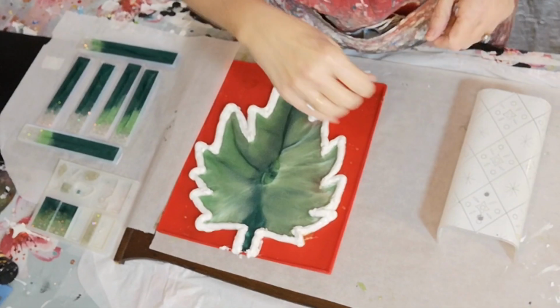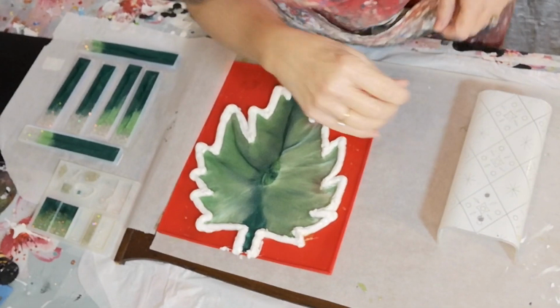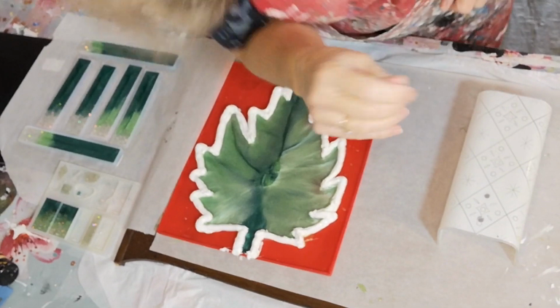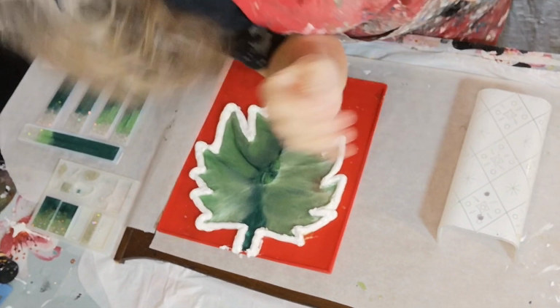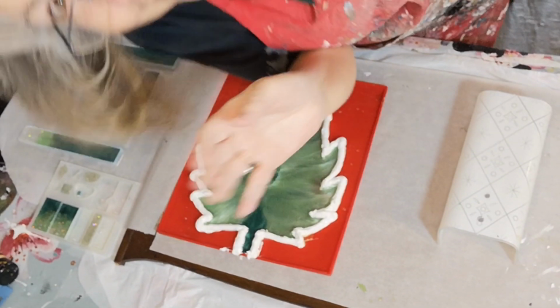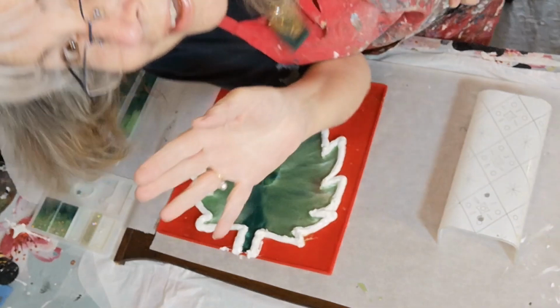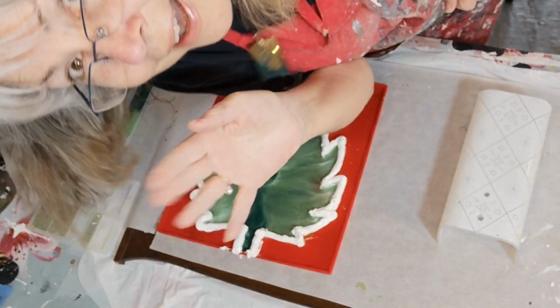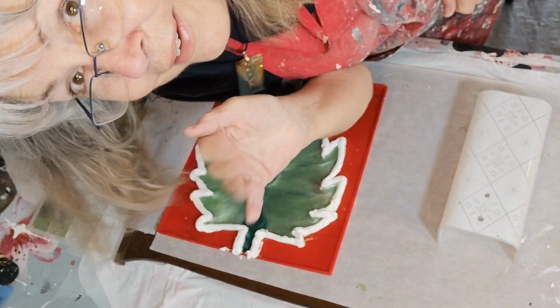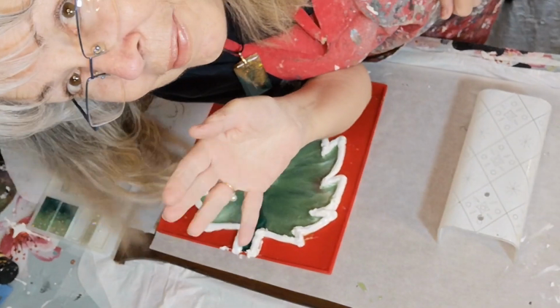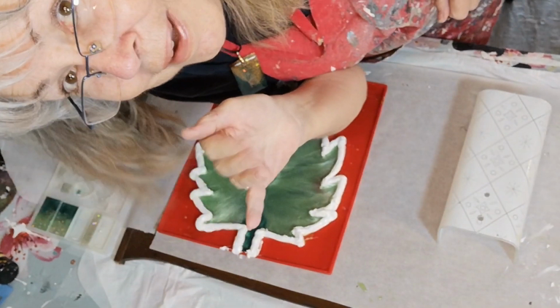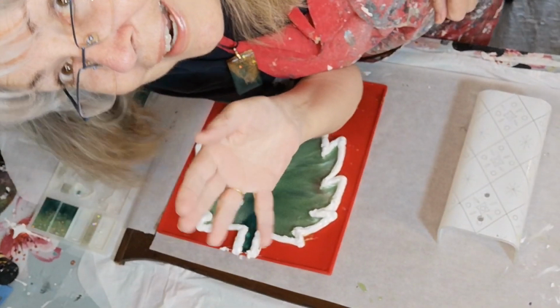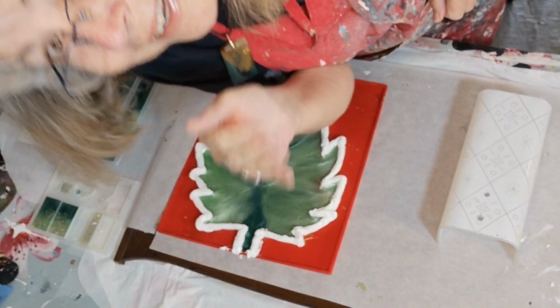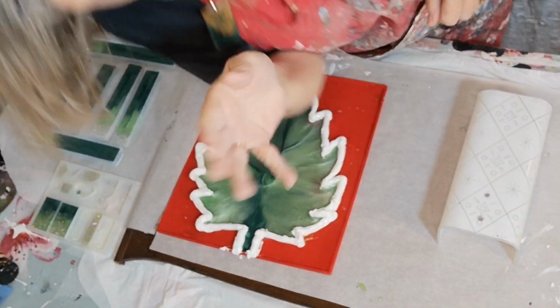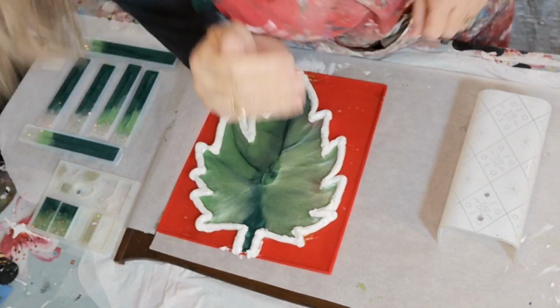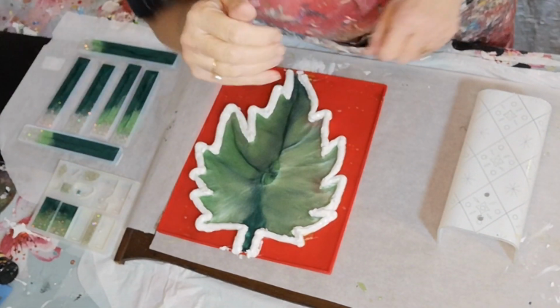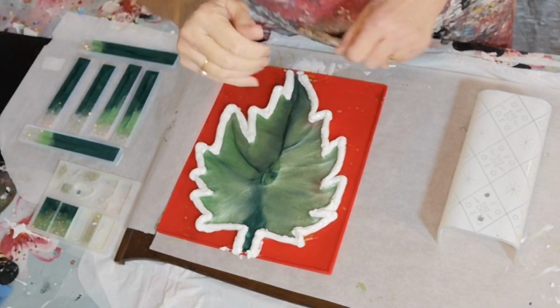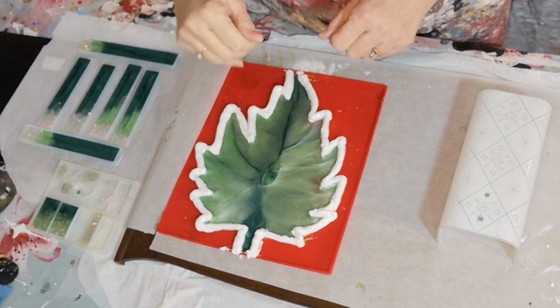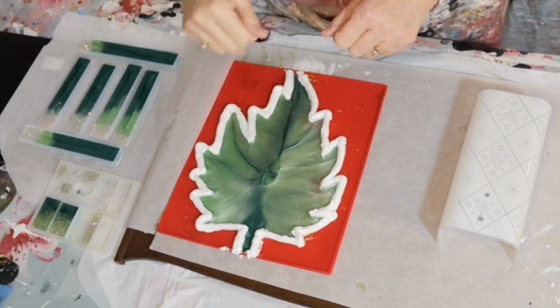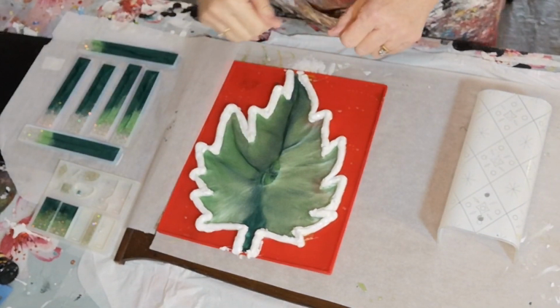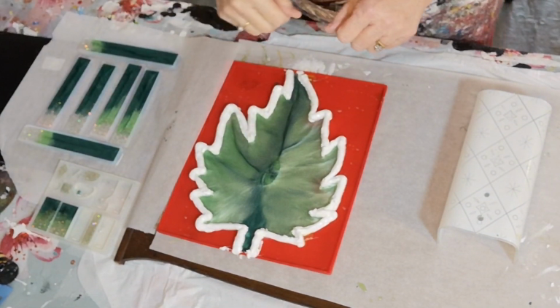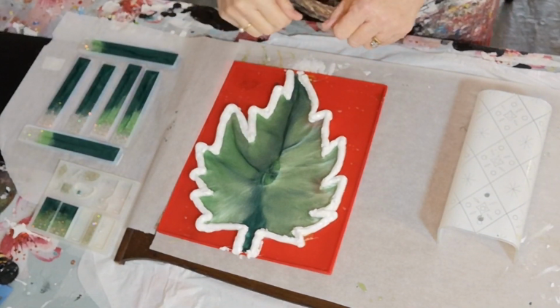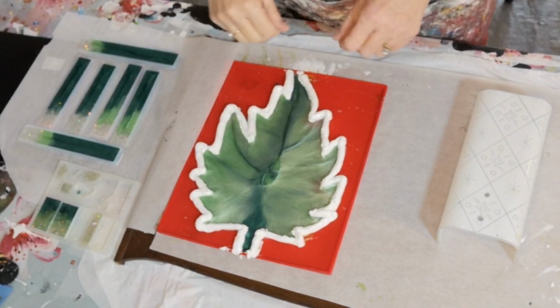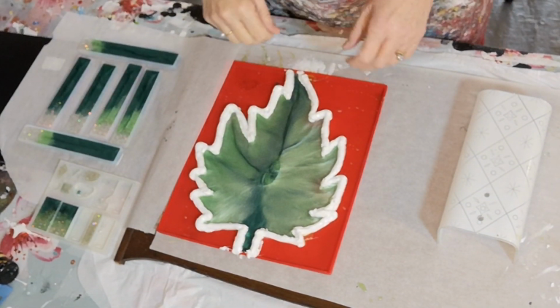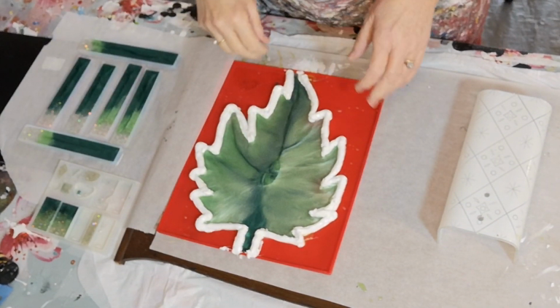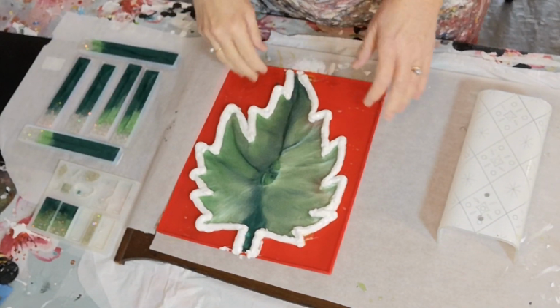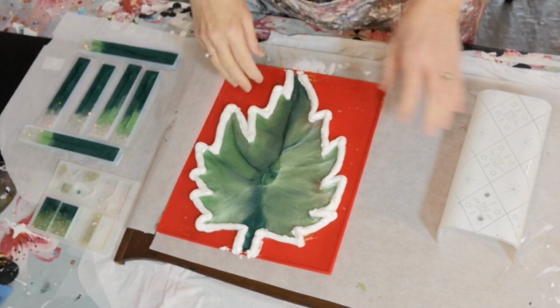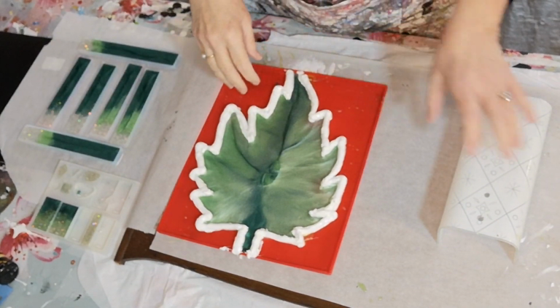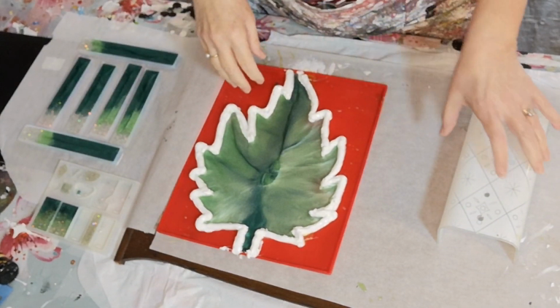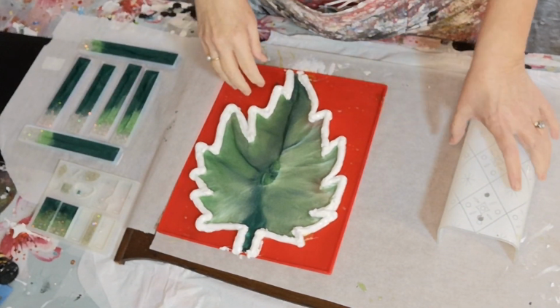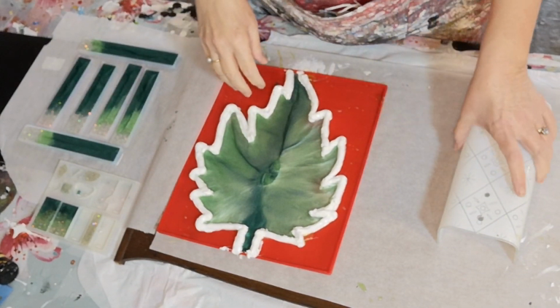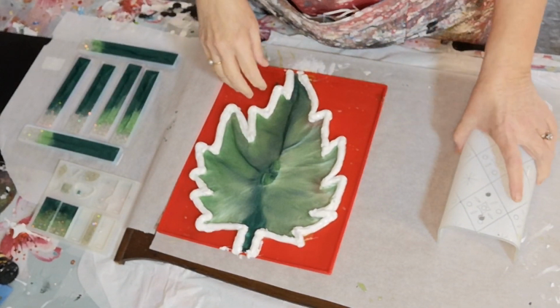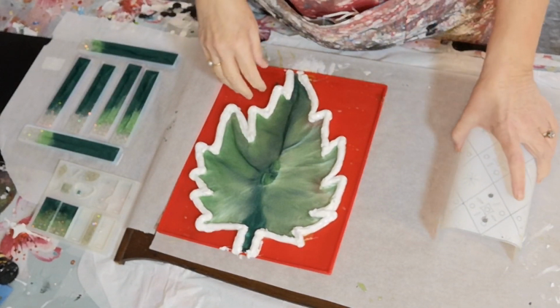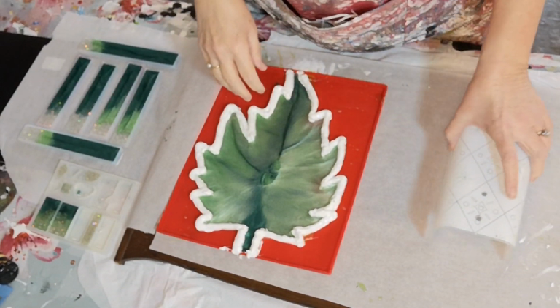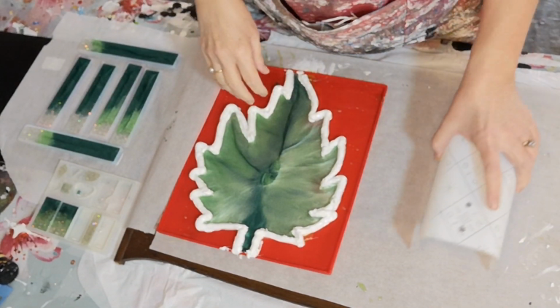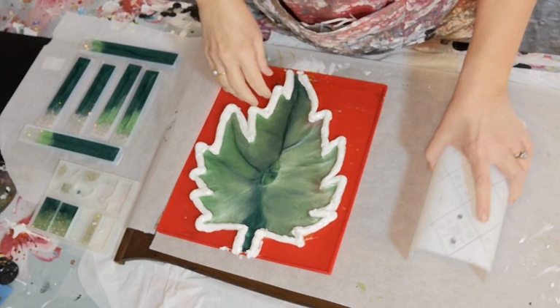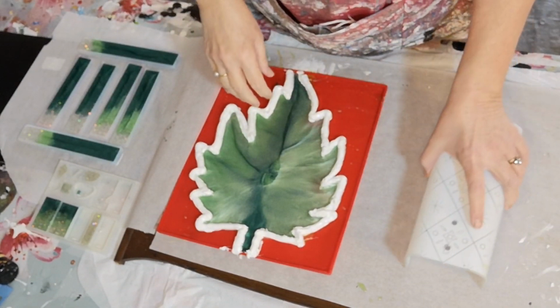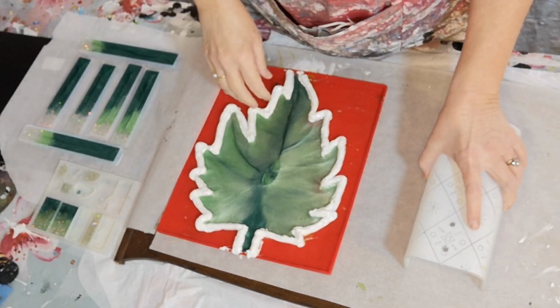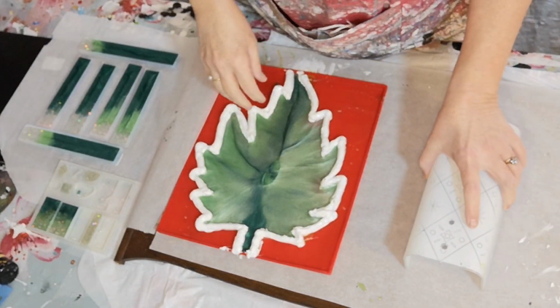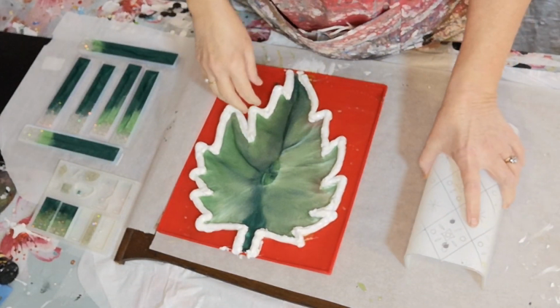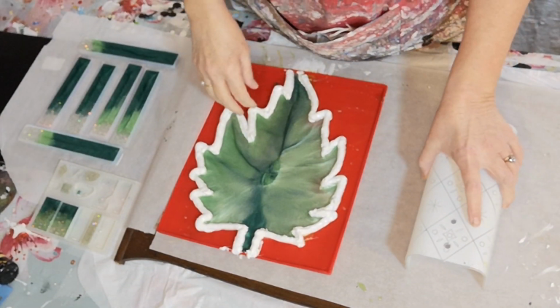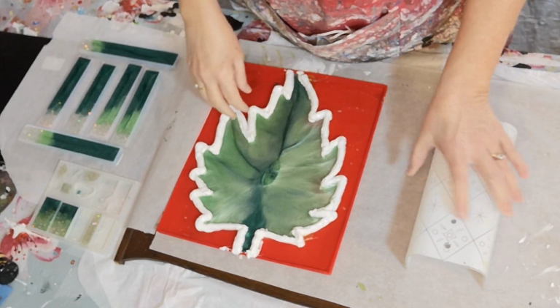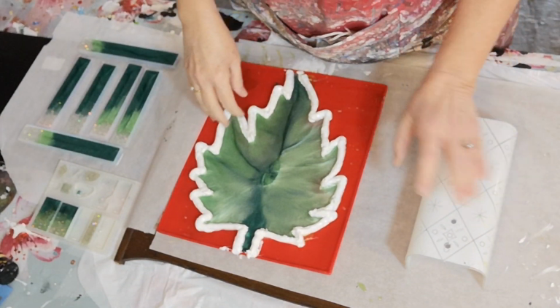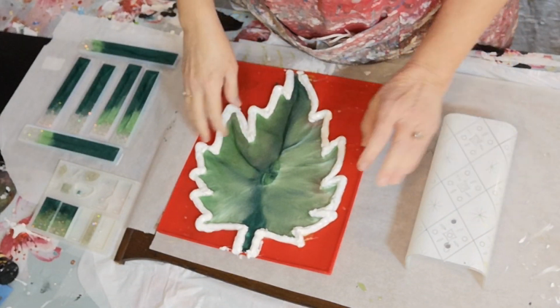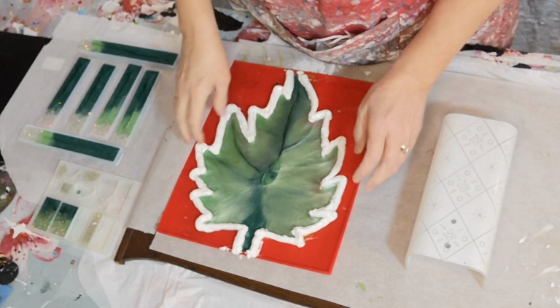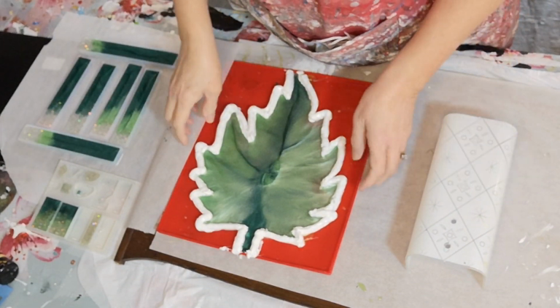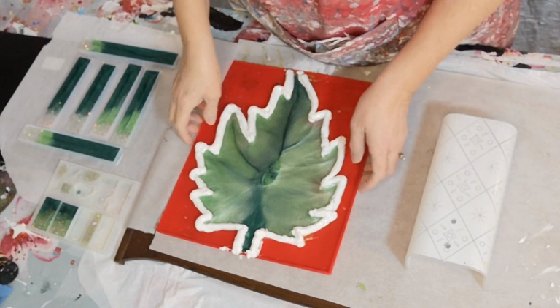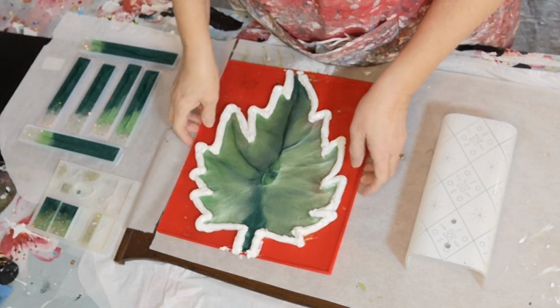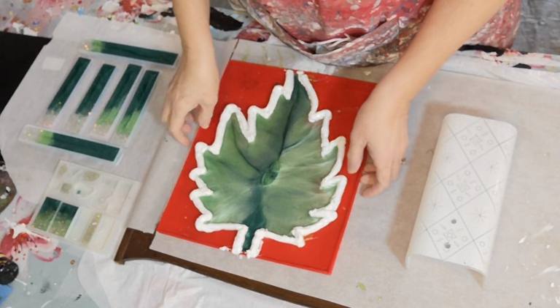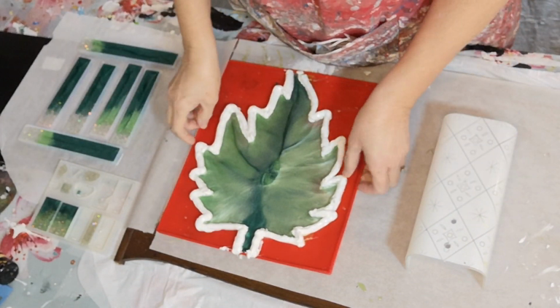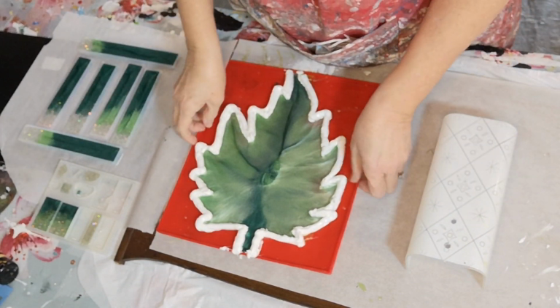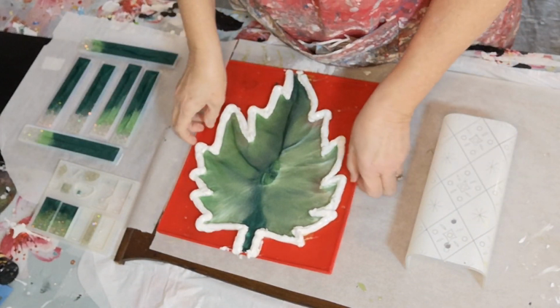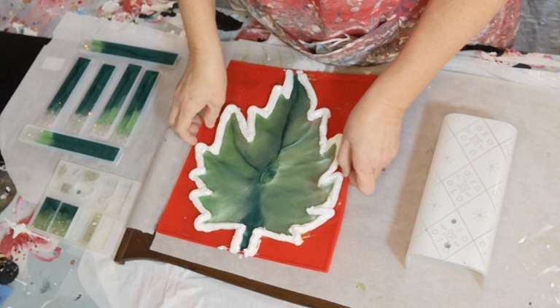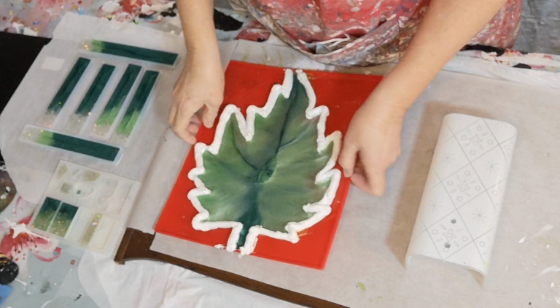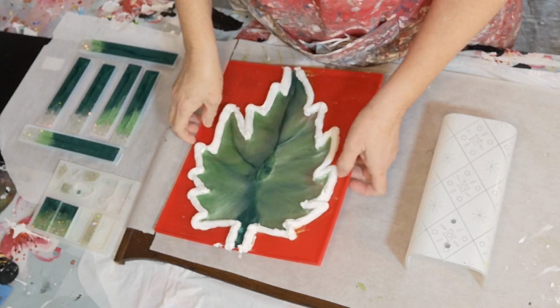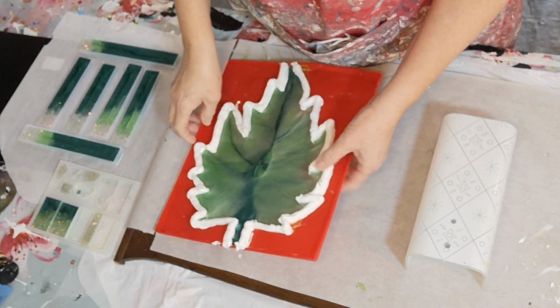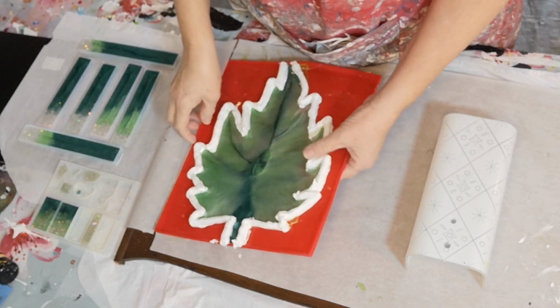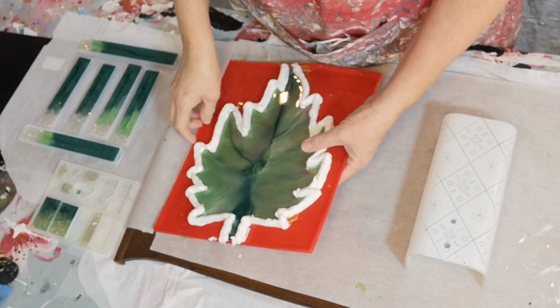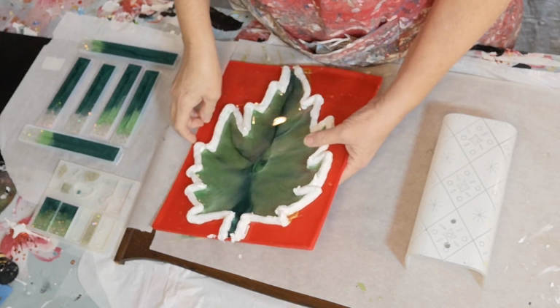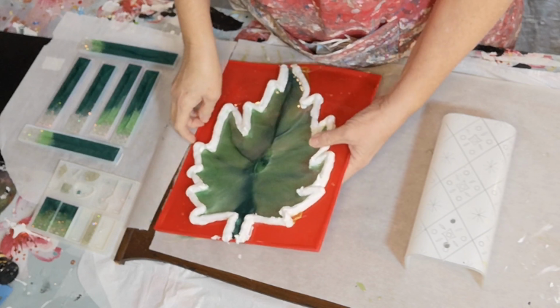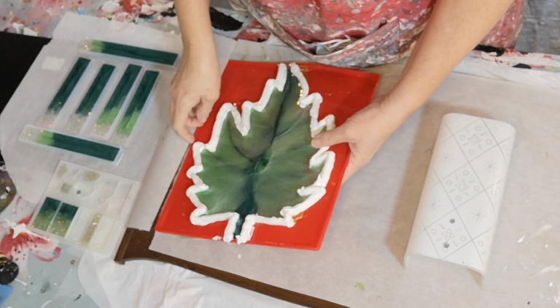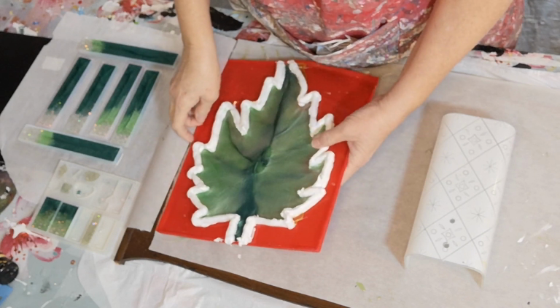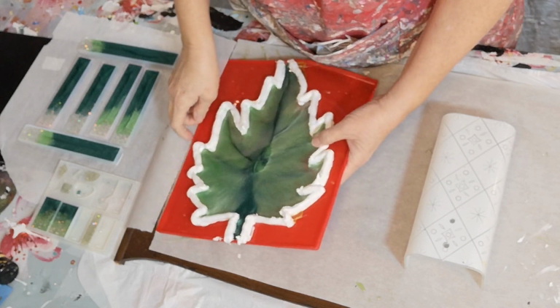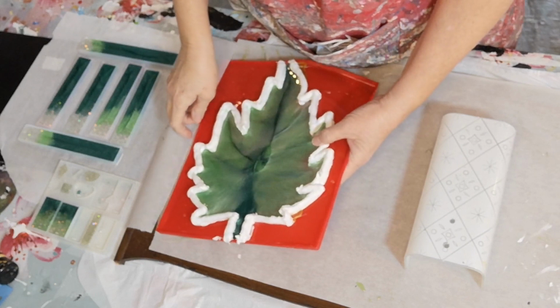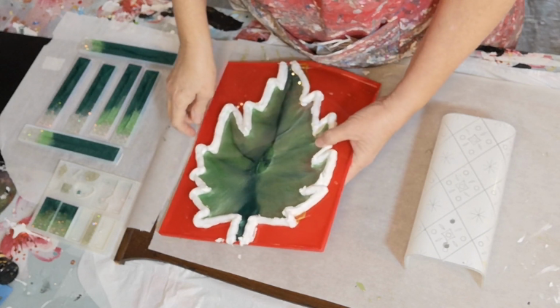Hi everybody! Just a quick little video. I thought I would share my demolding fun with you guys because it's so fun.